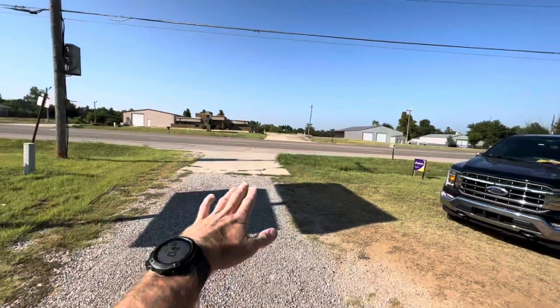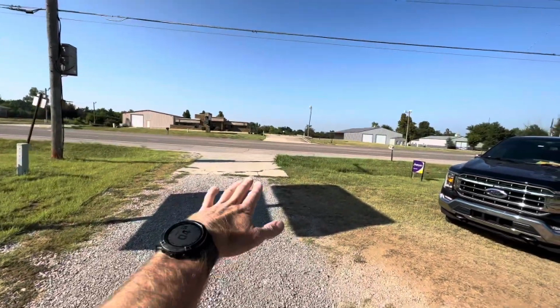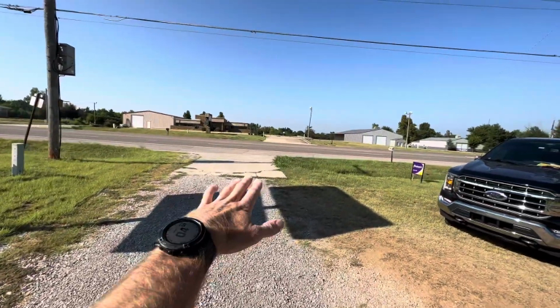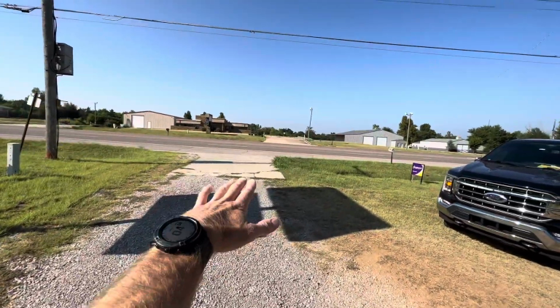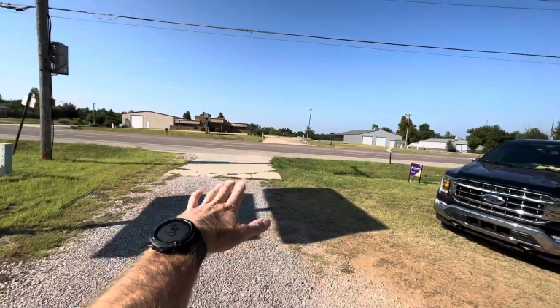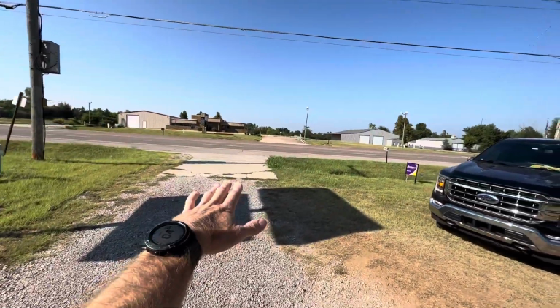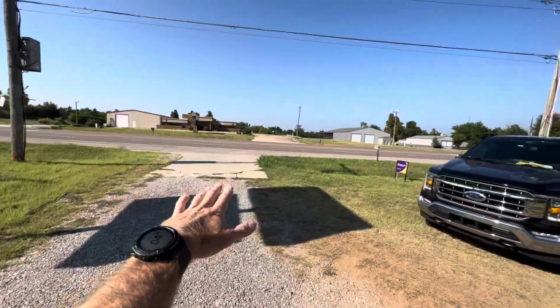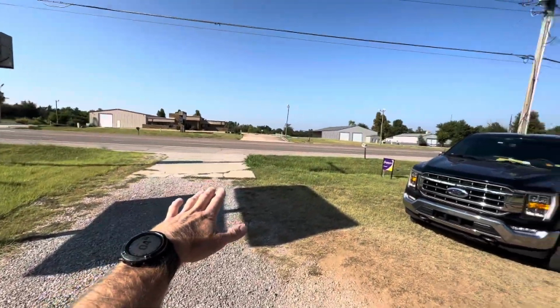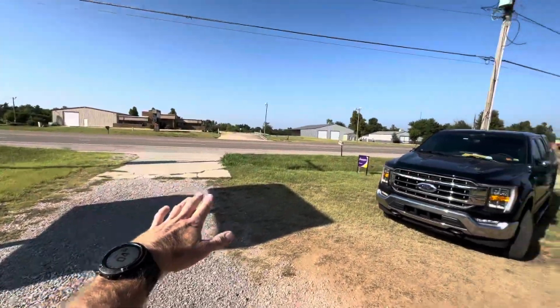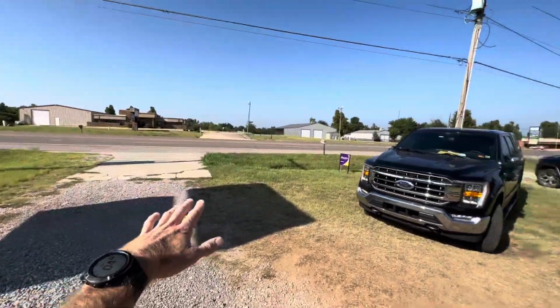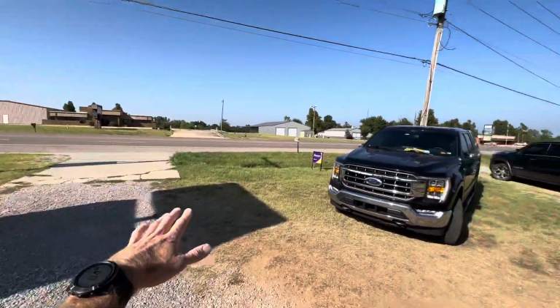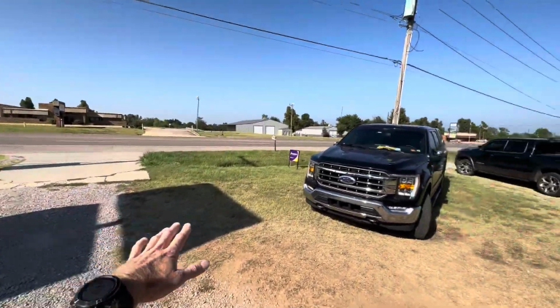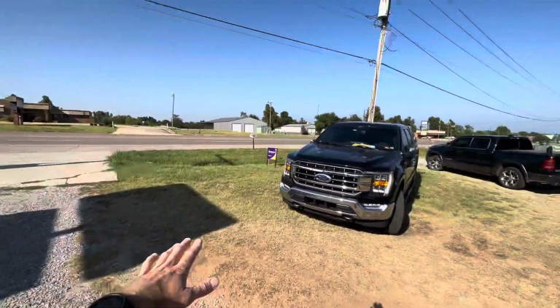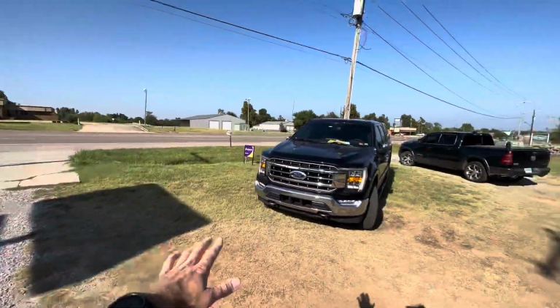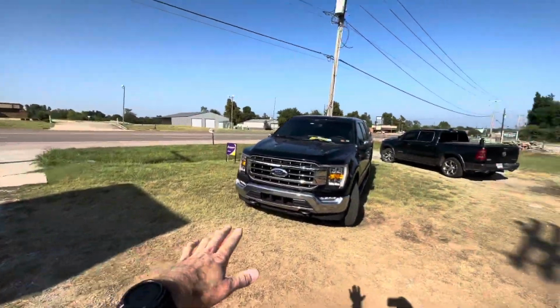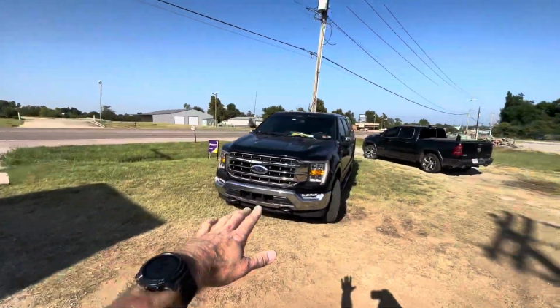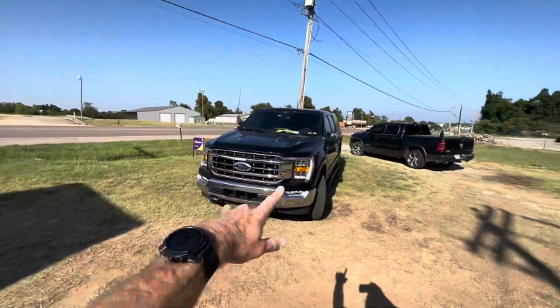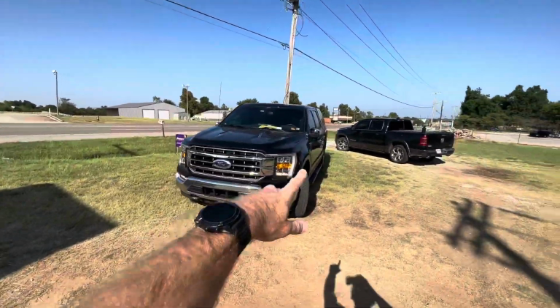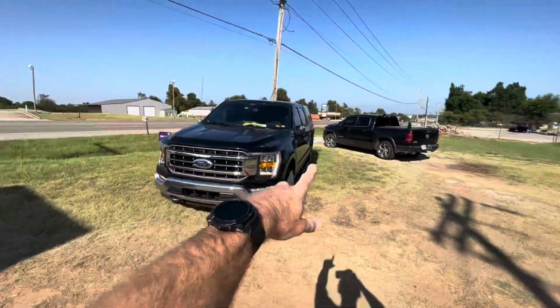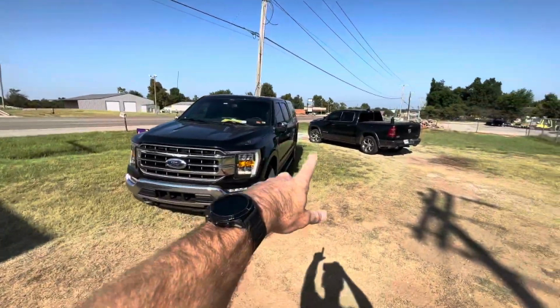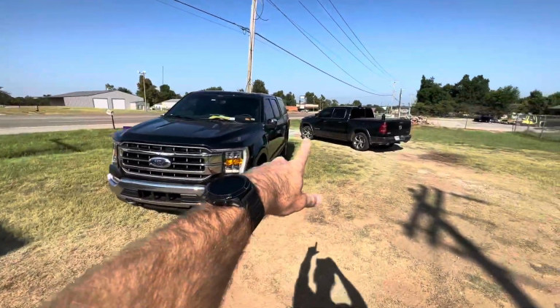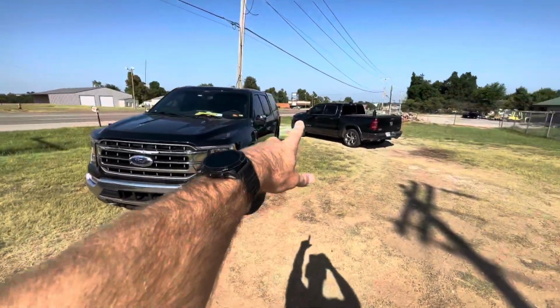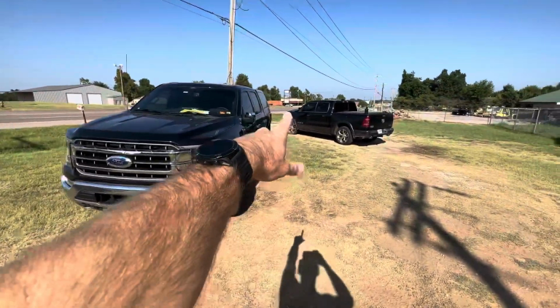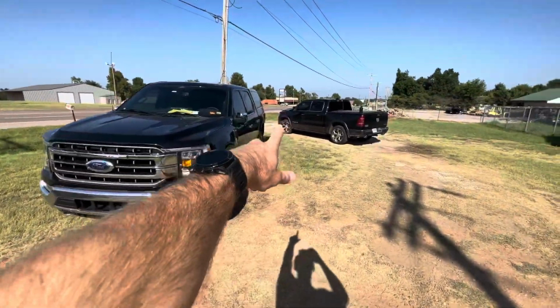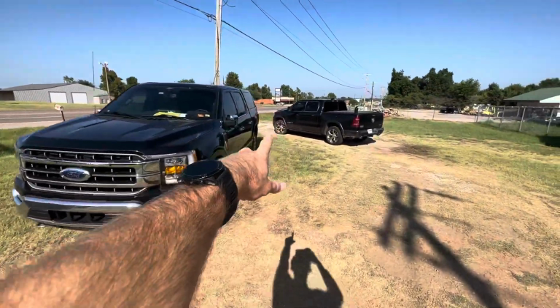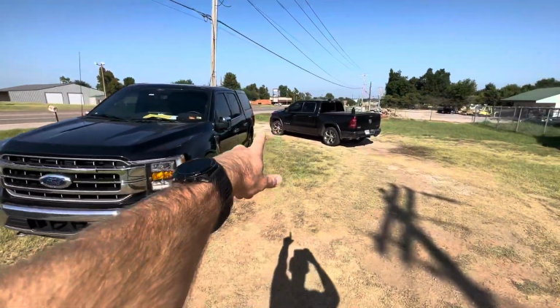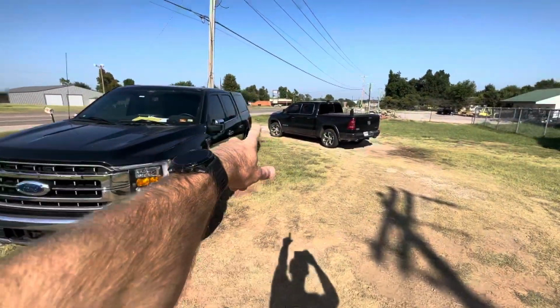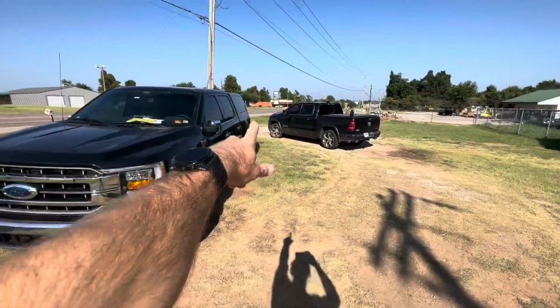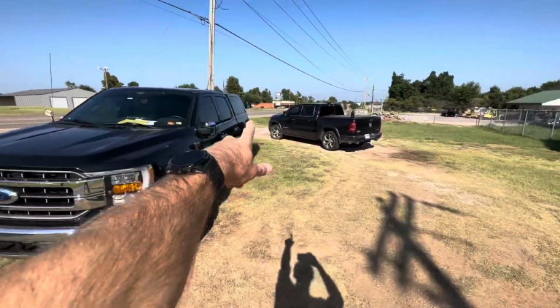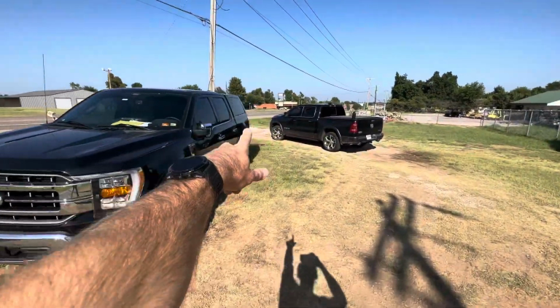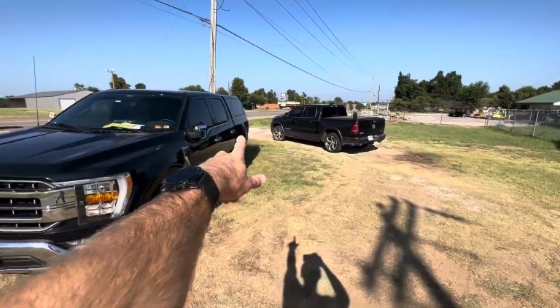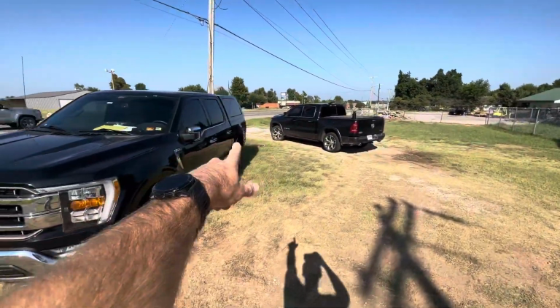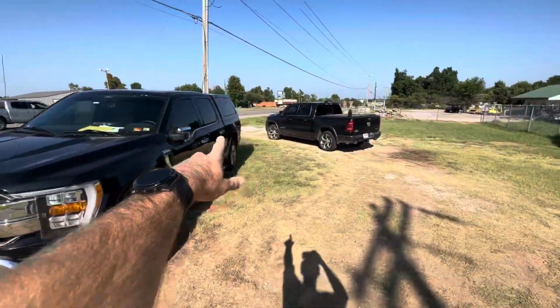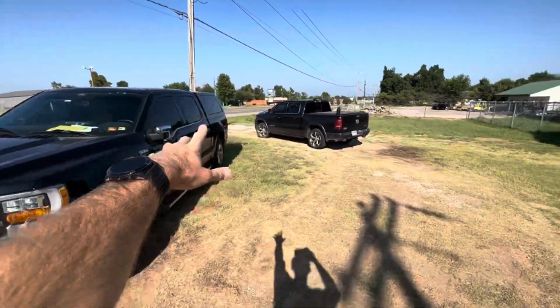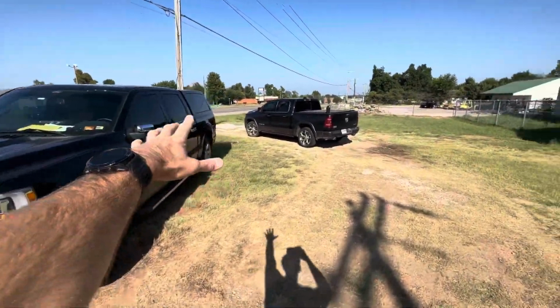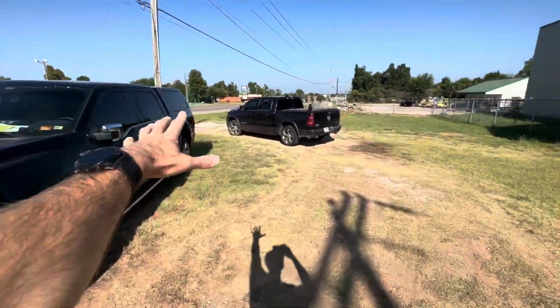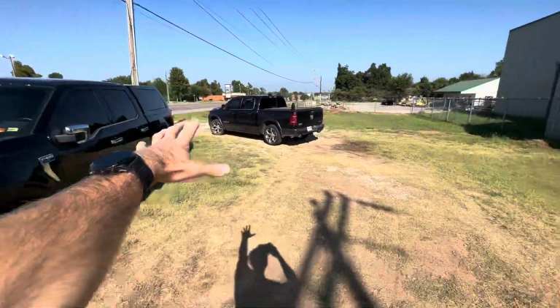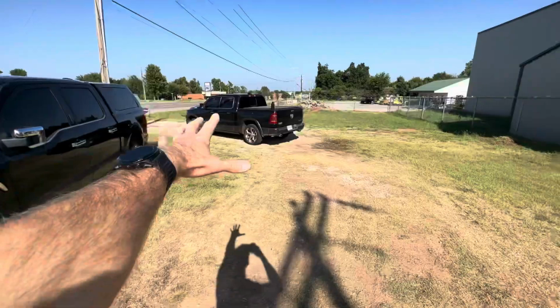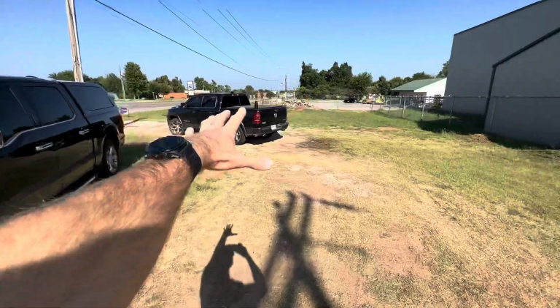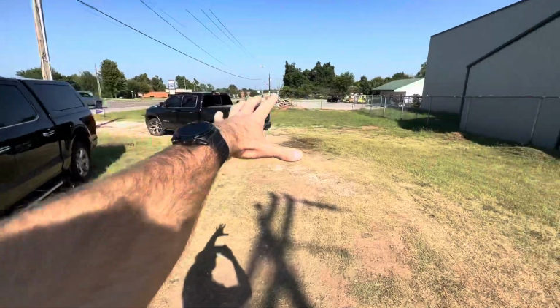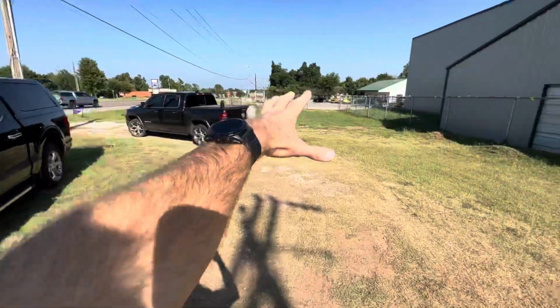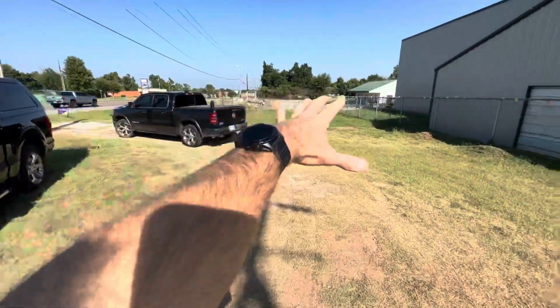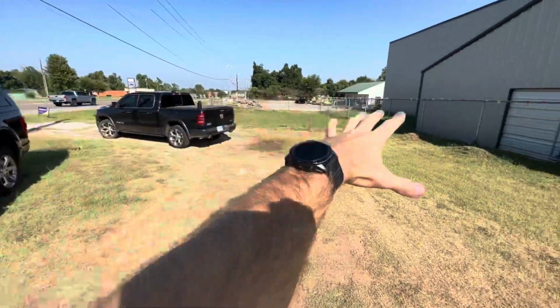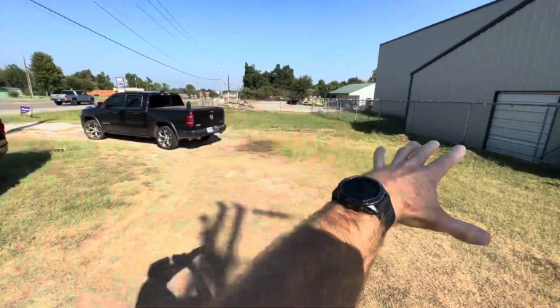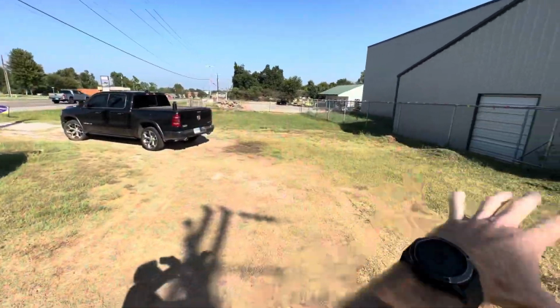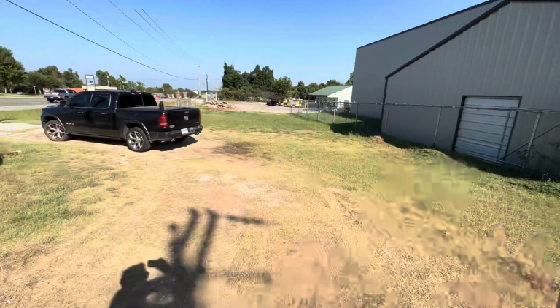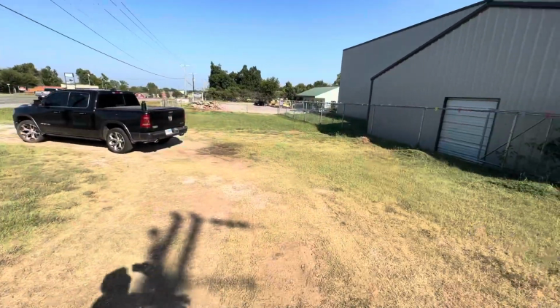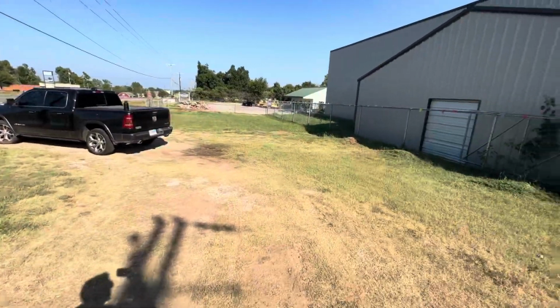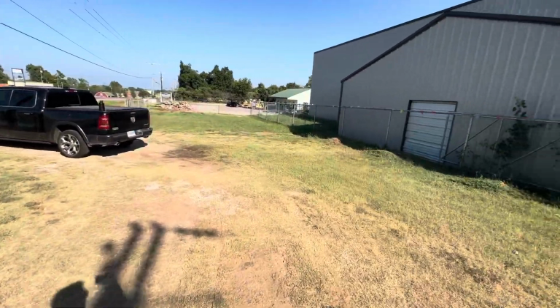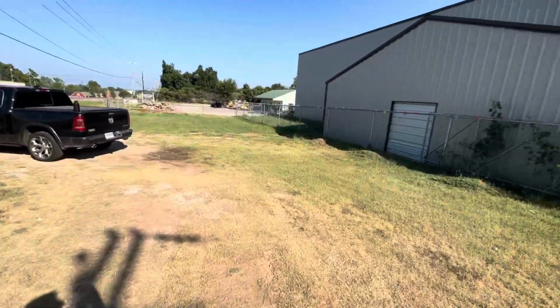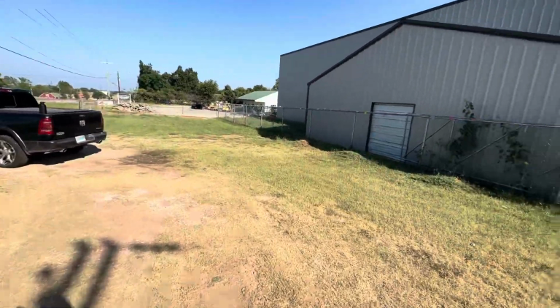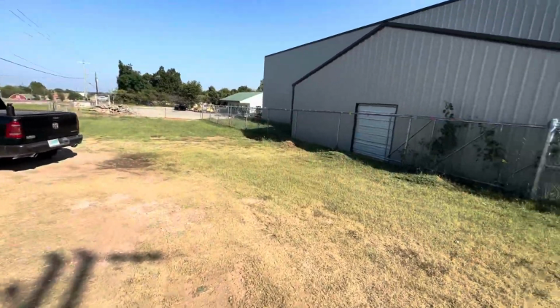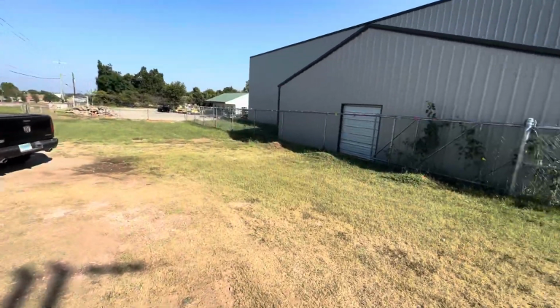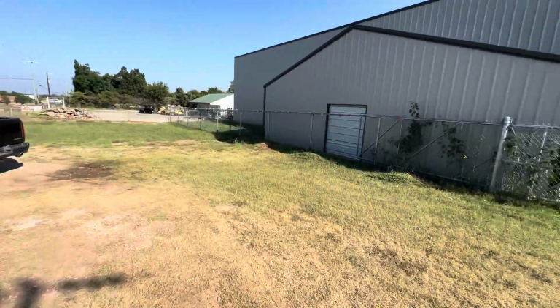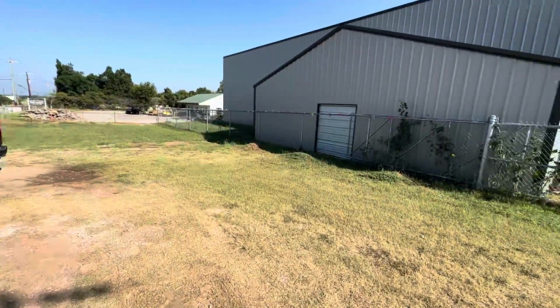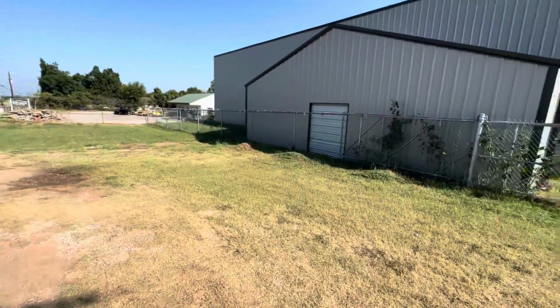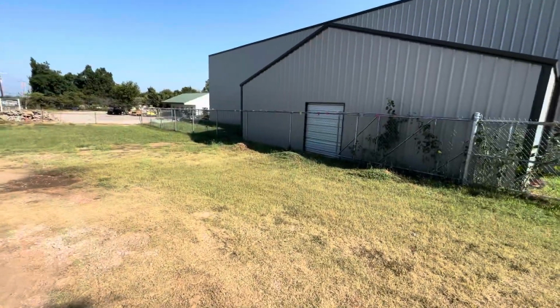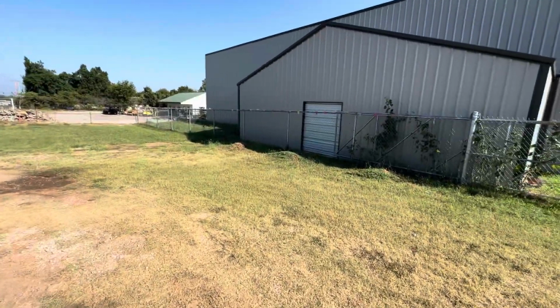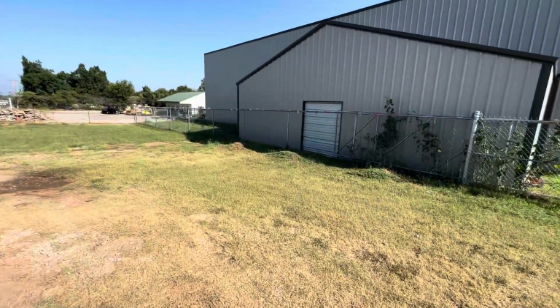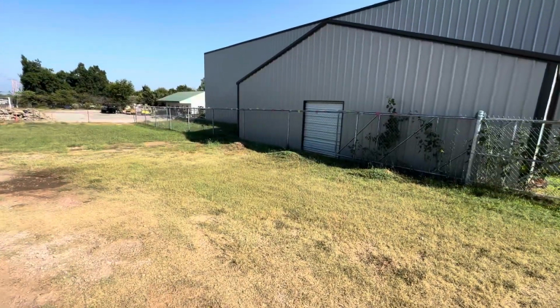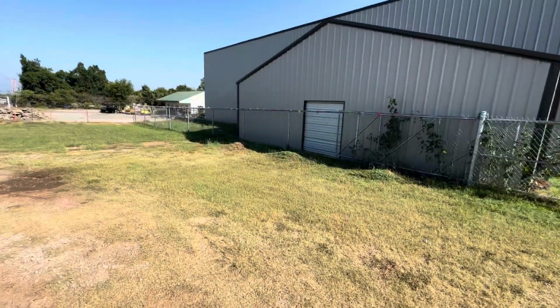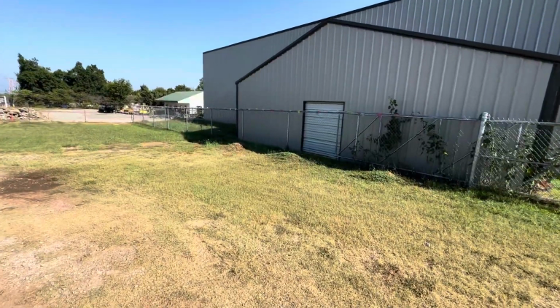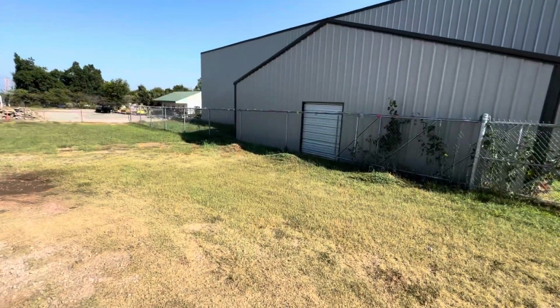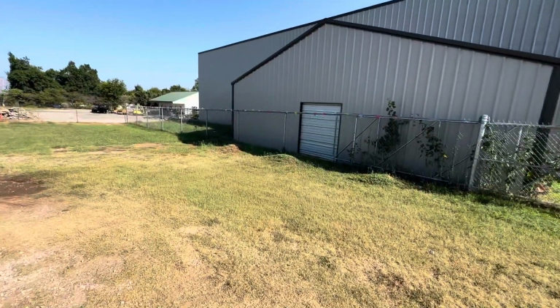23rd access here, second driveway there. All this is going to be poured with asphalt for parking.